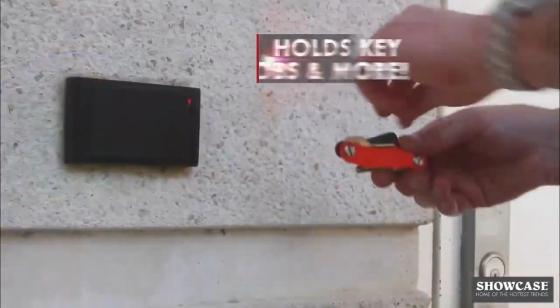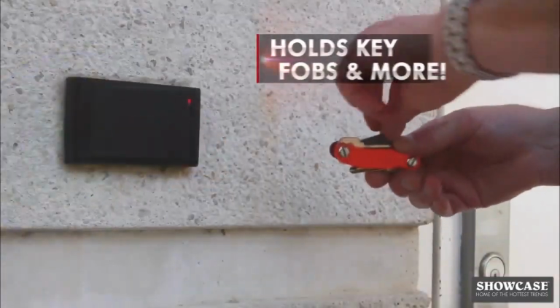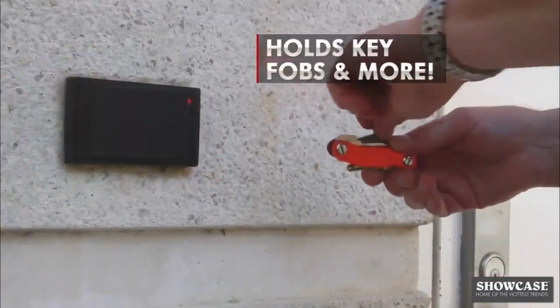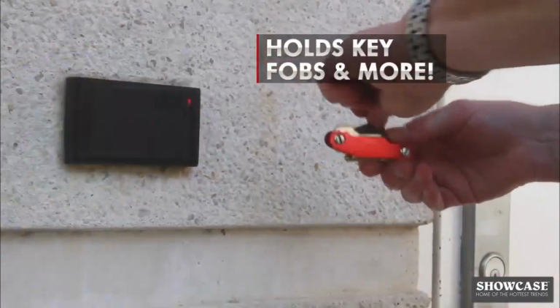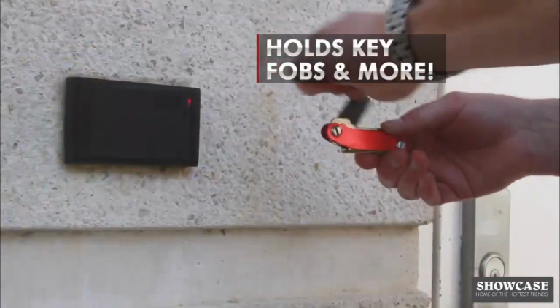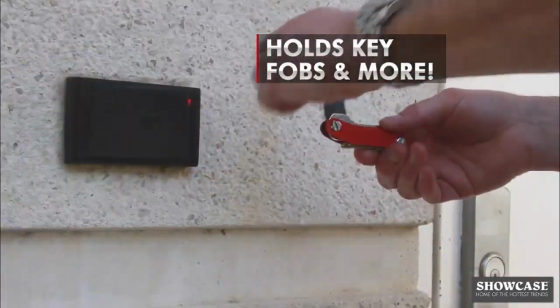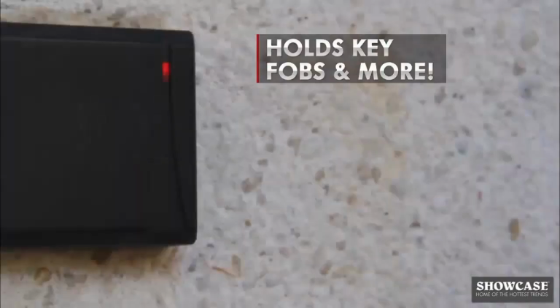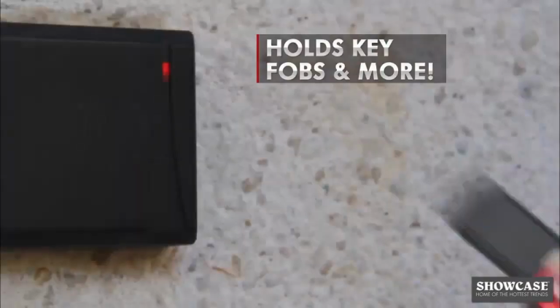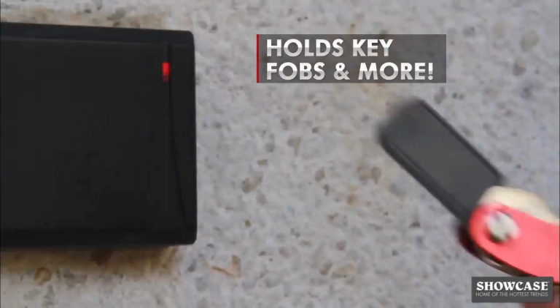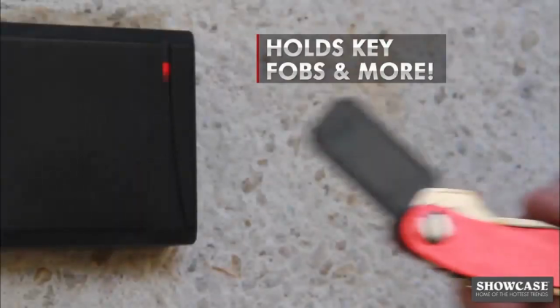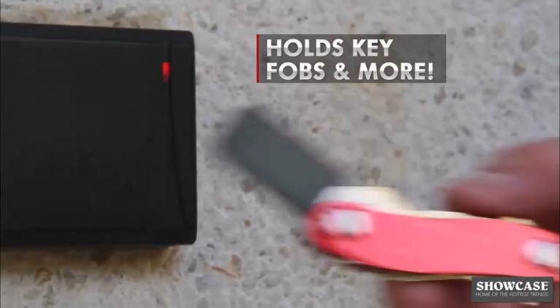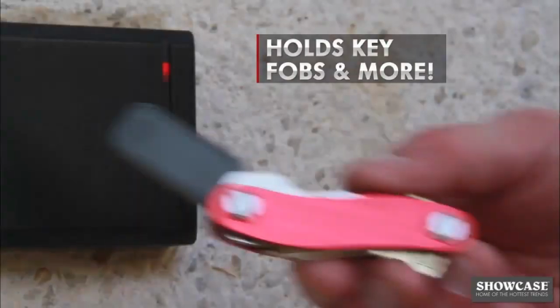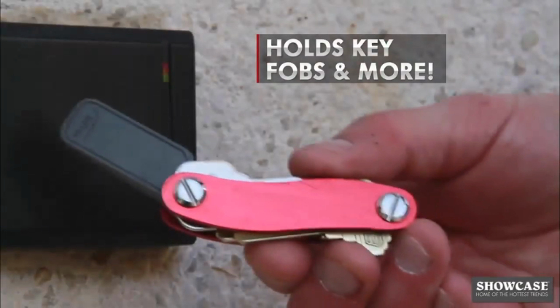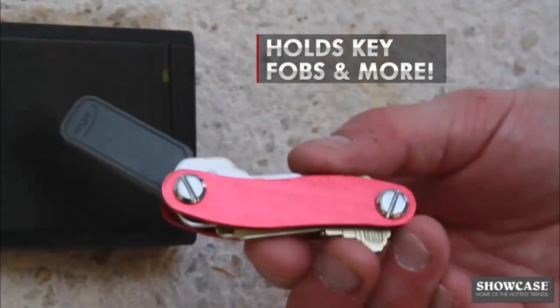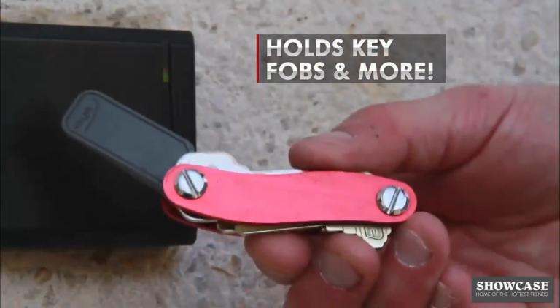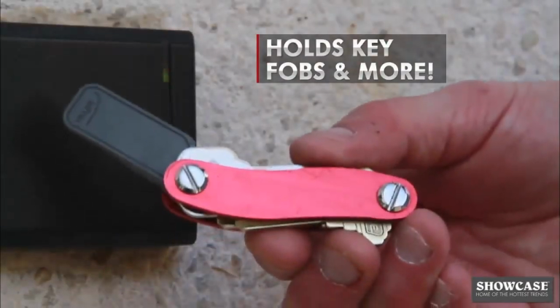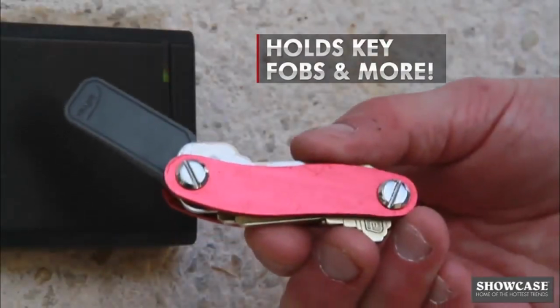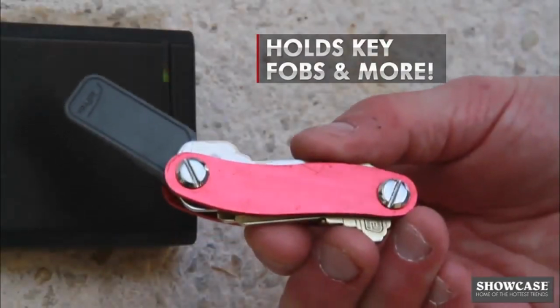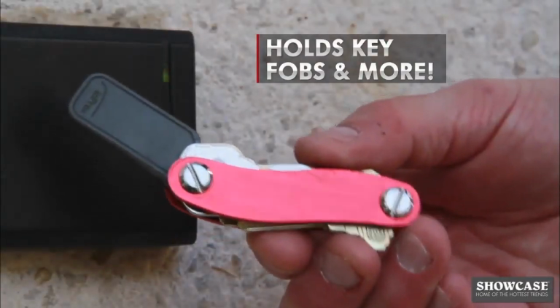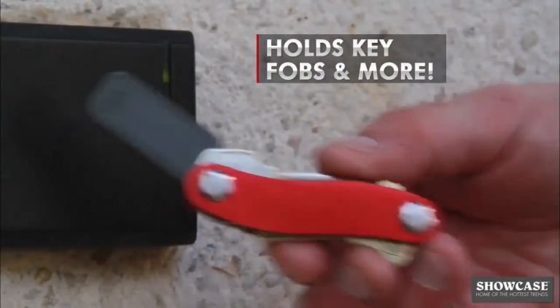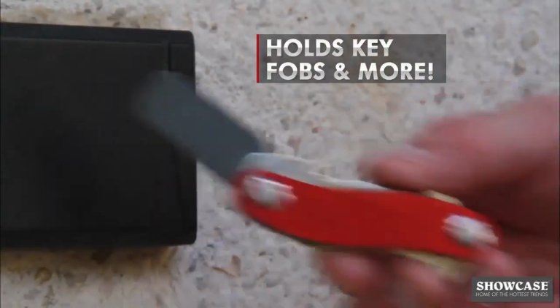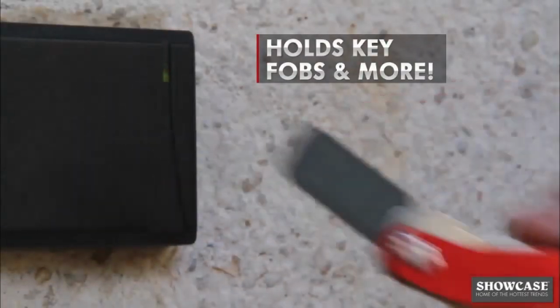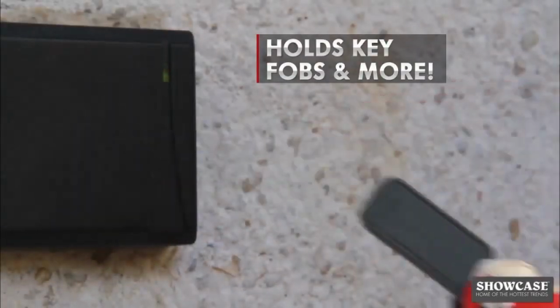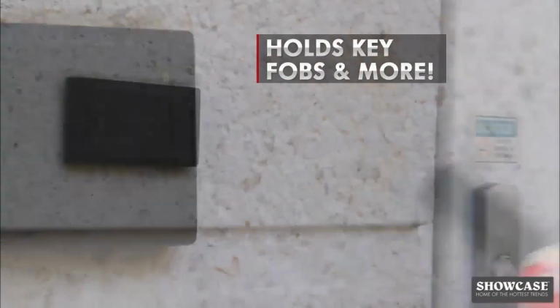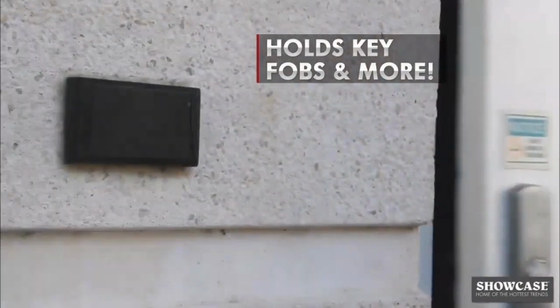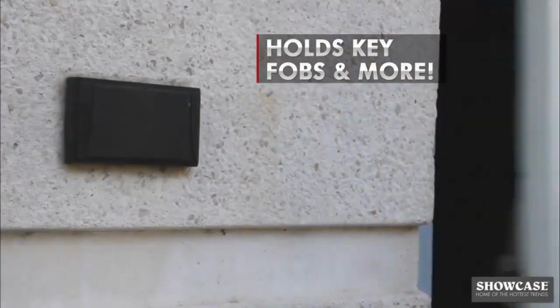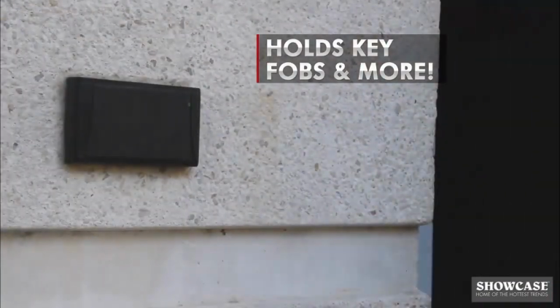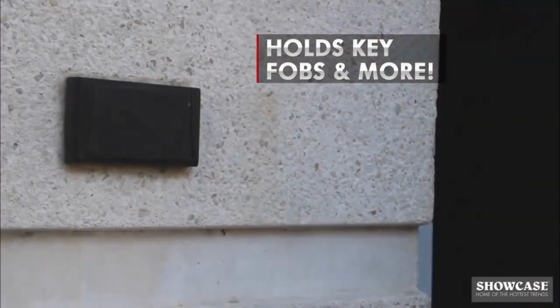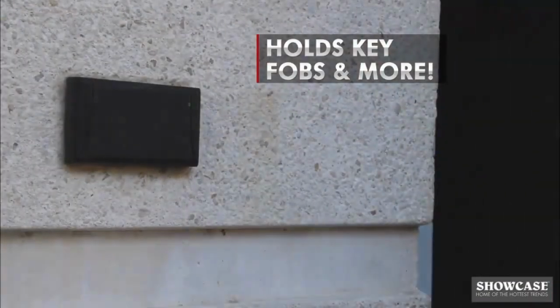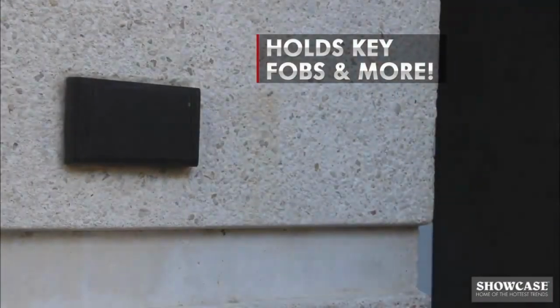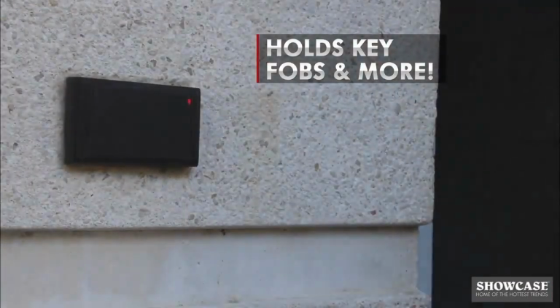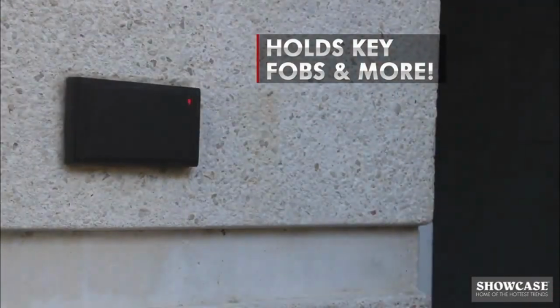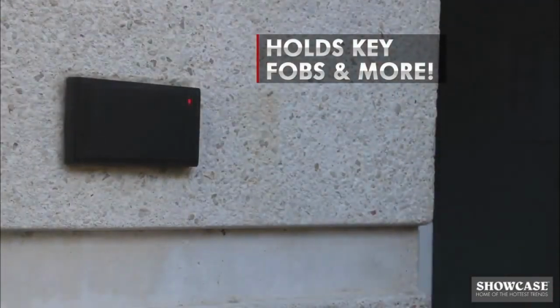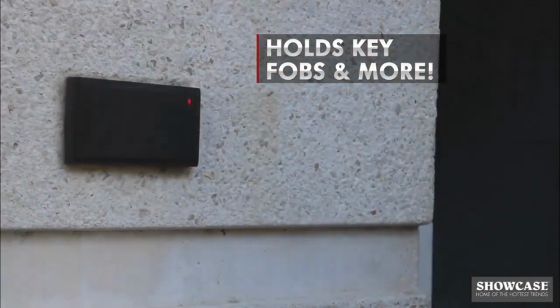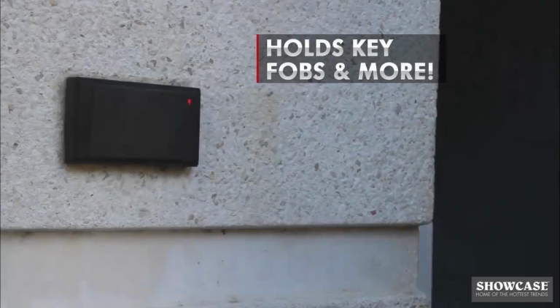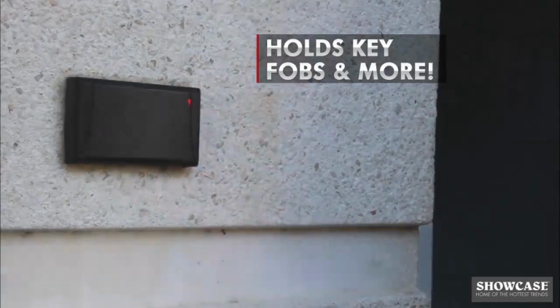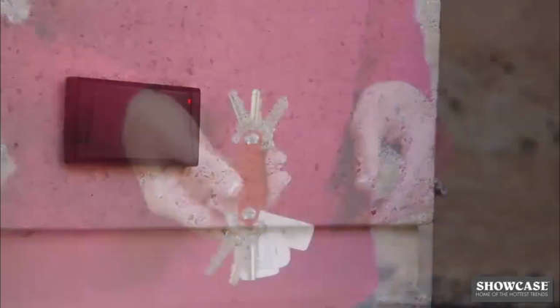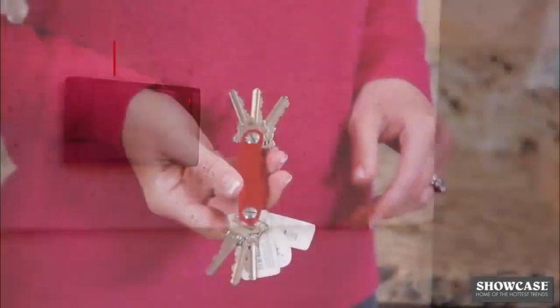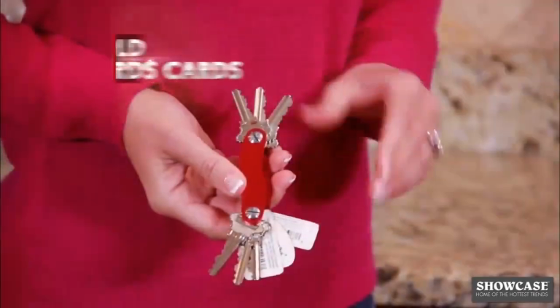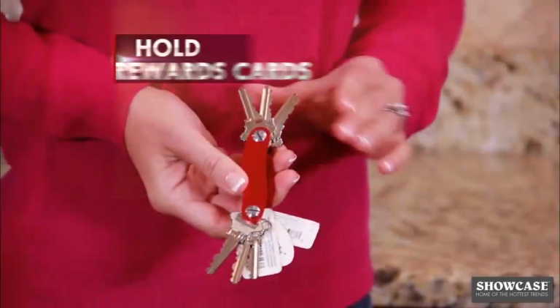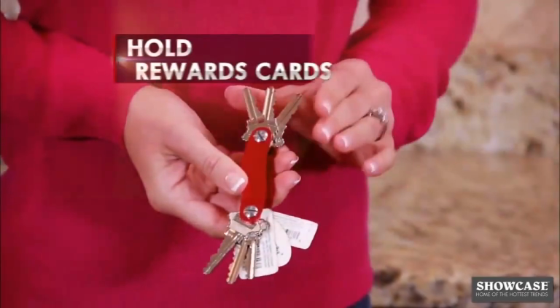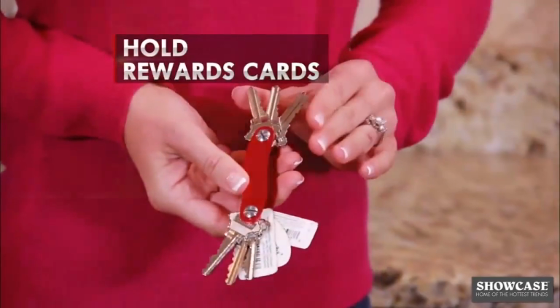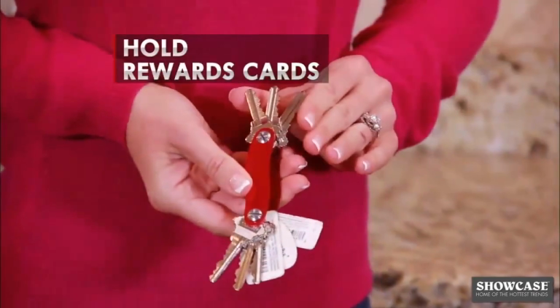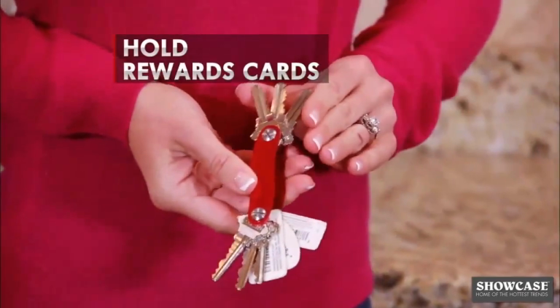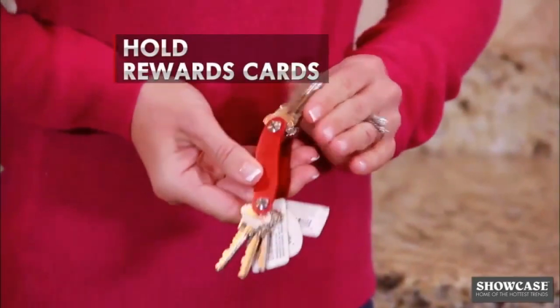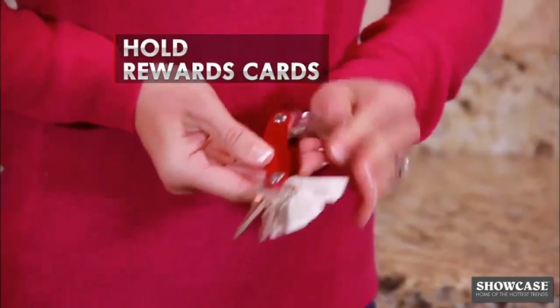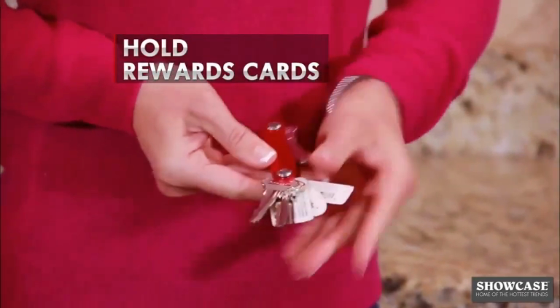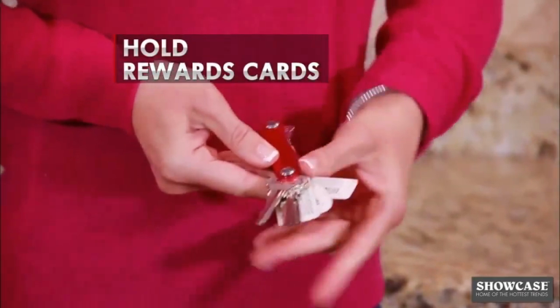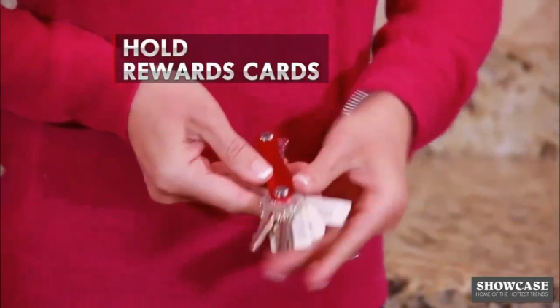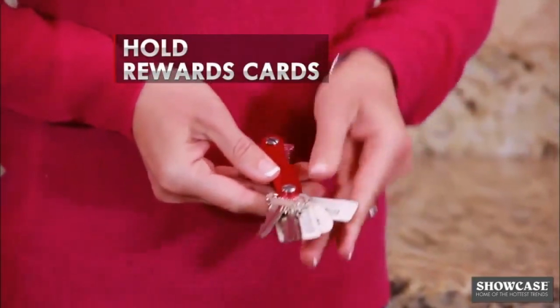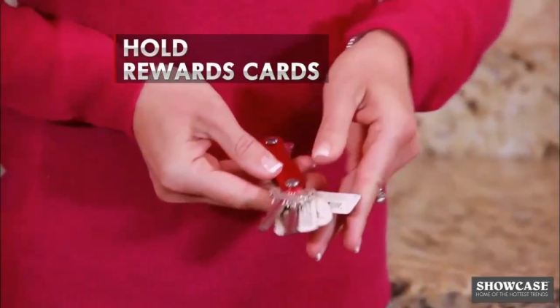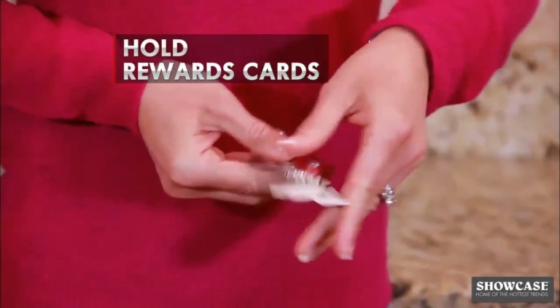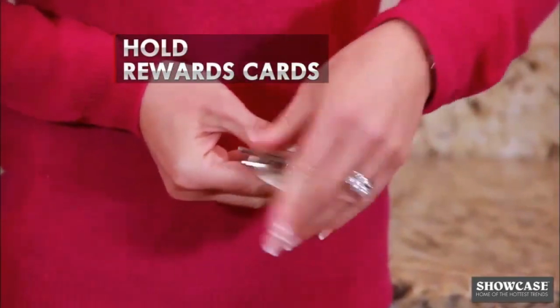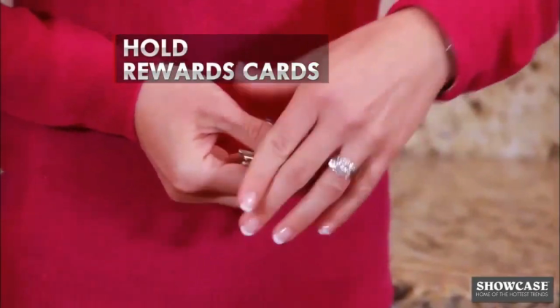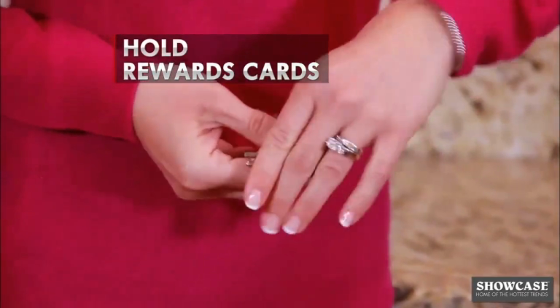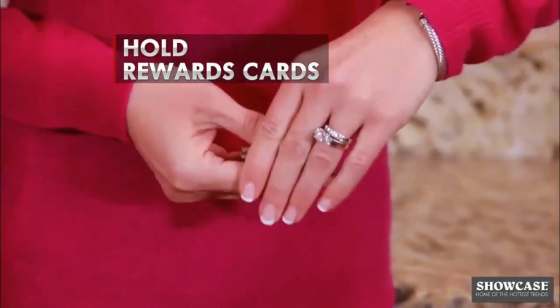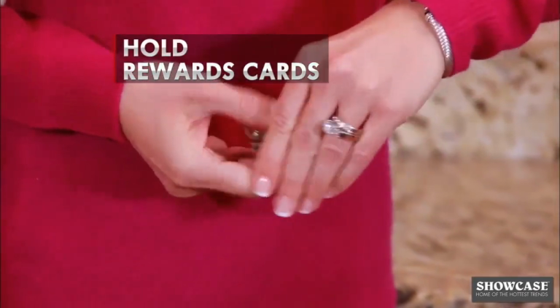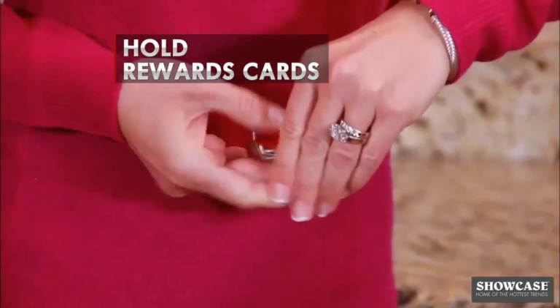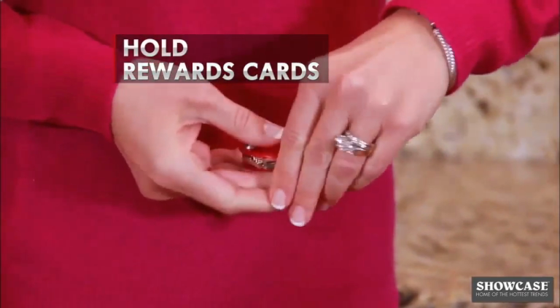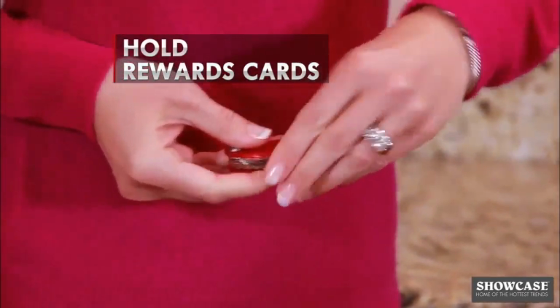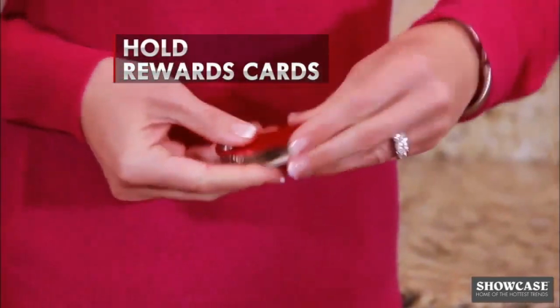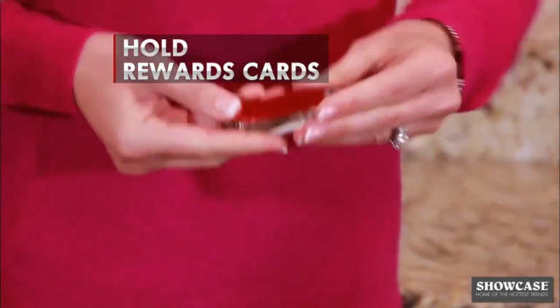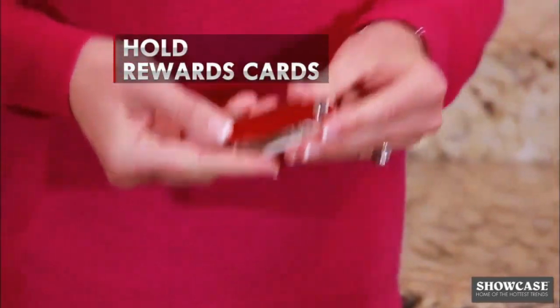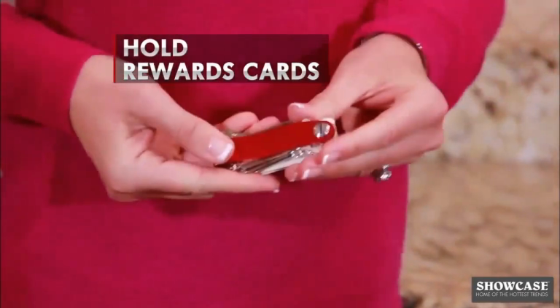CleverKey's unique design even holds key fobs, USBs and more. Easily stores mini rewards cards for easy access anytime.